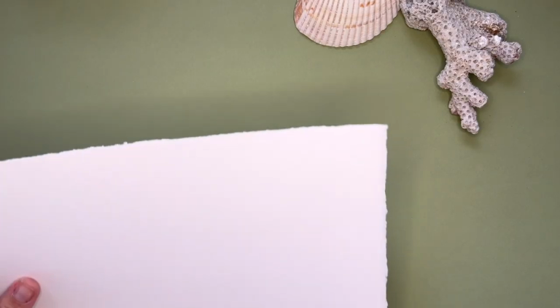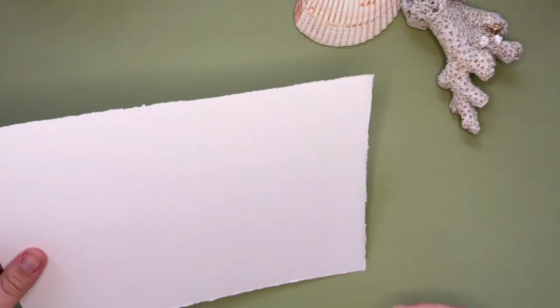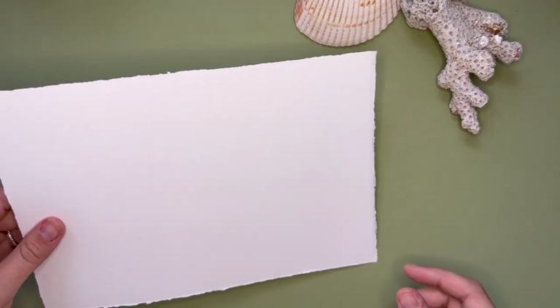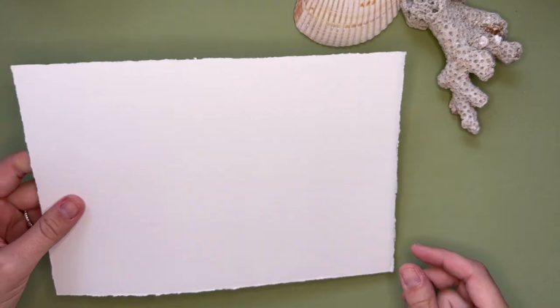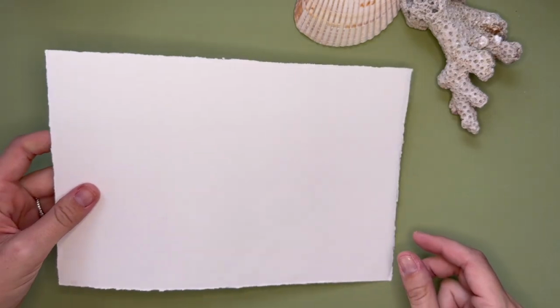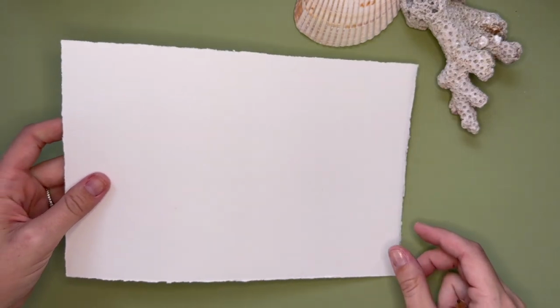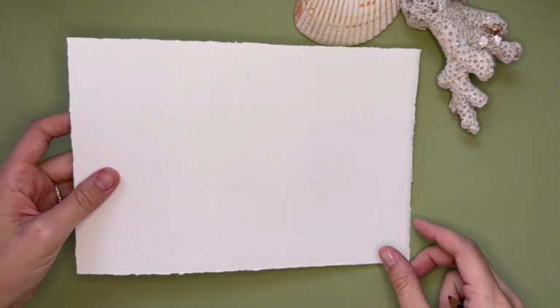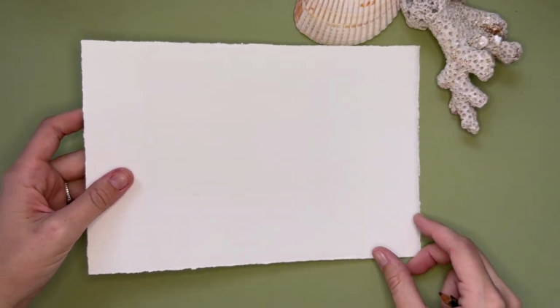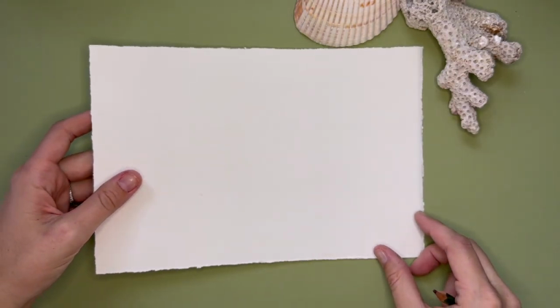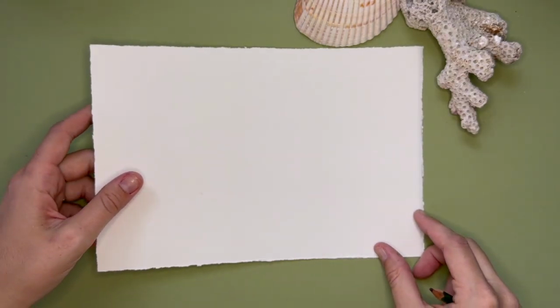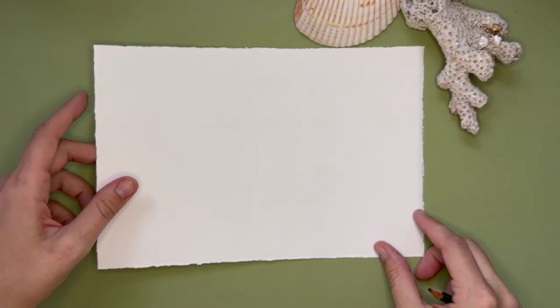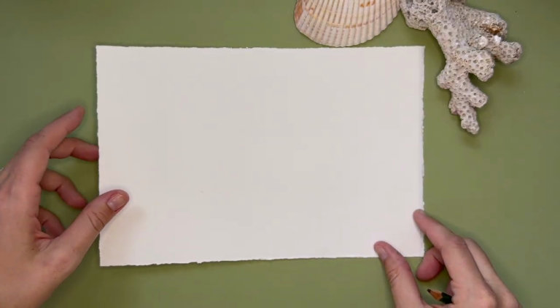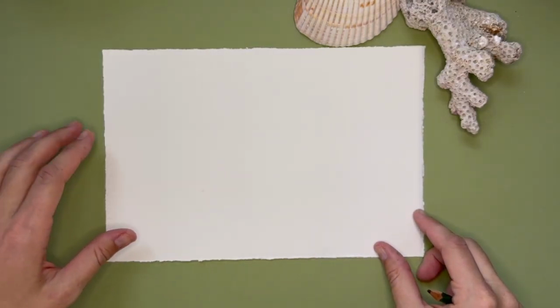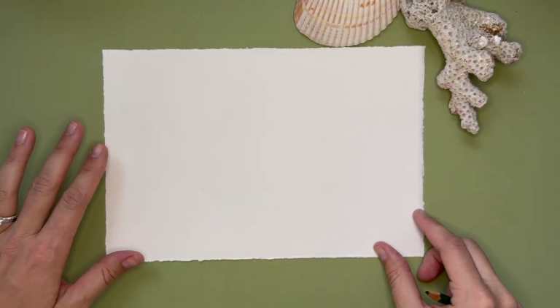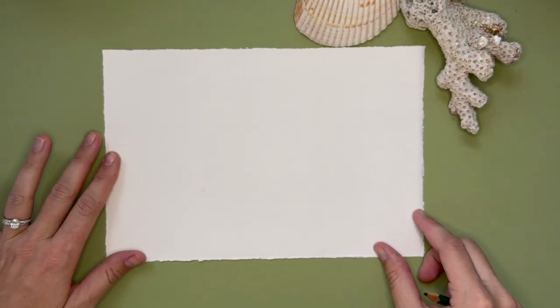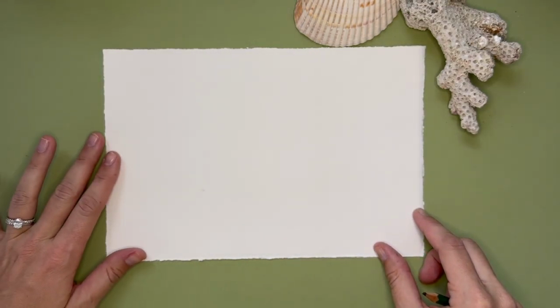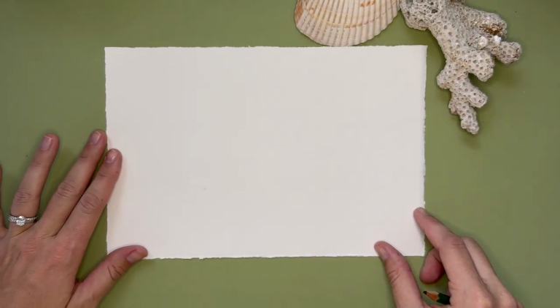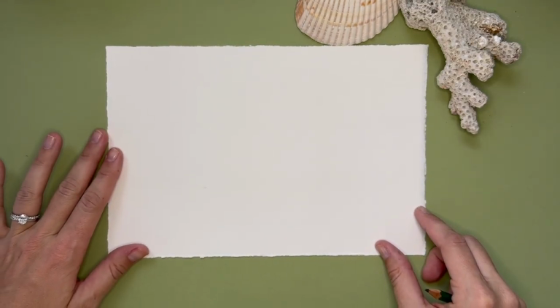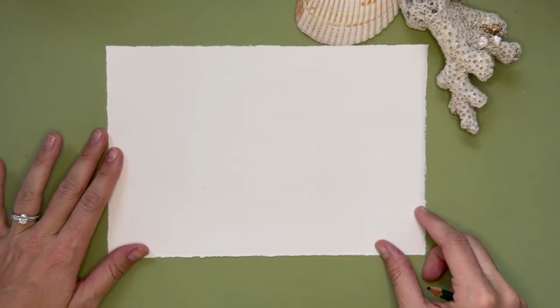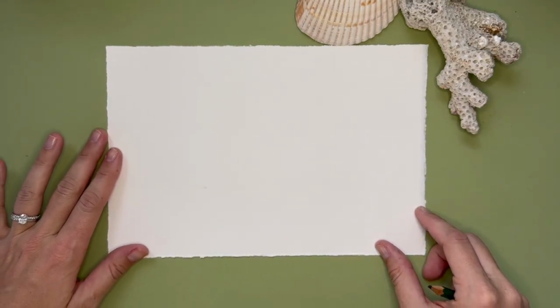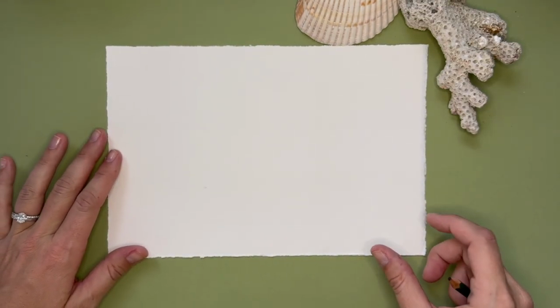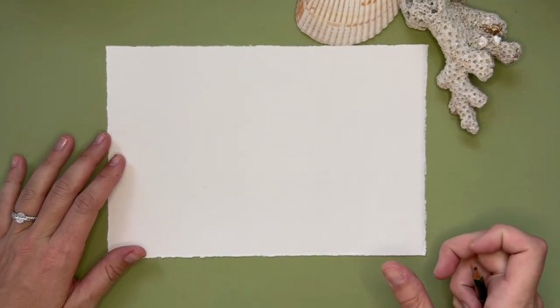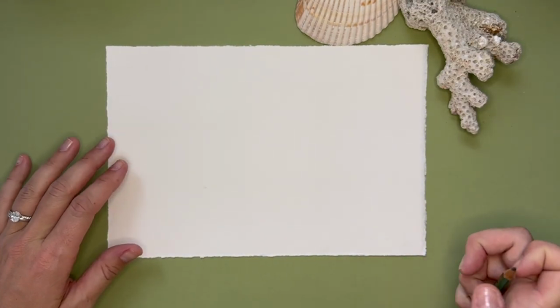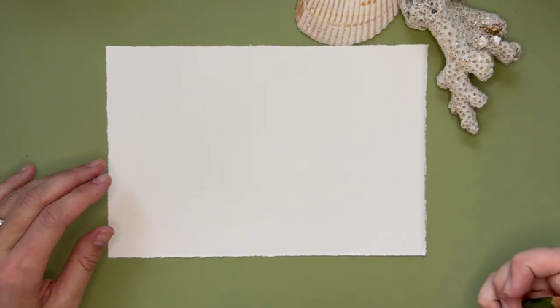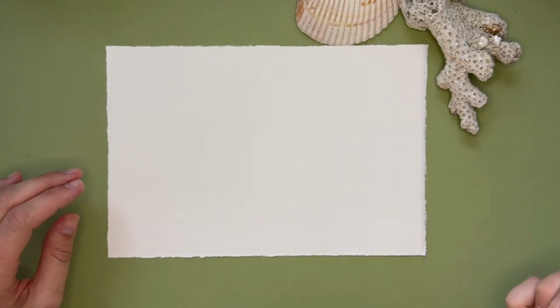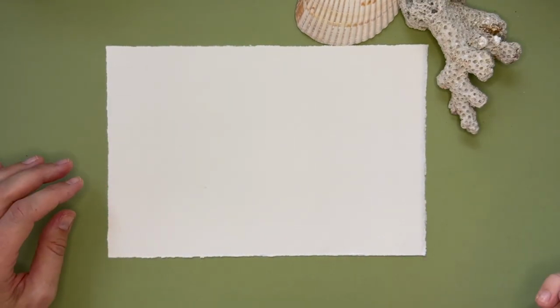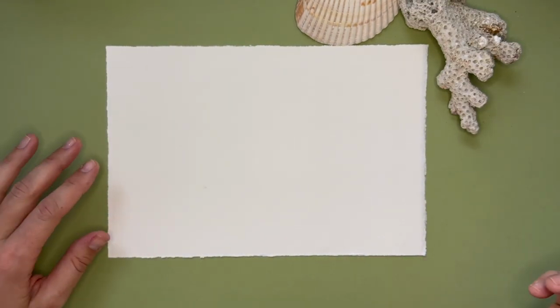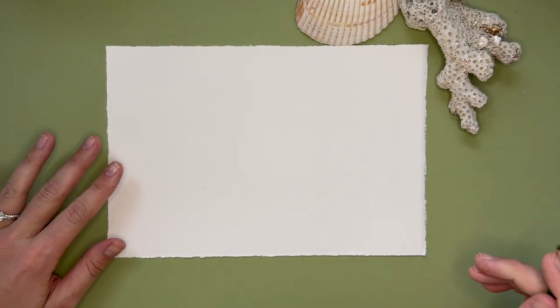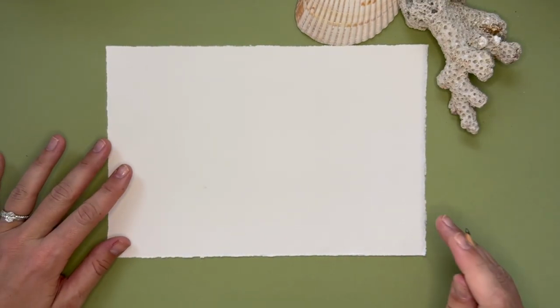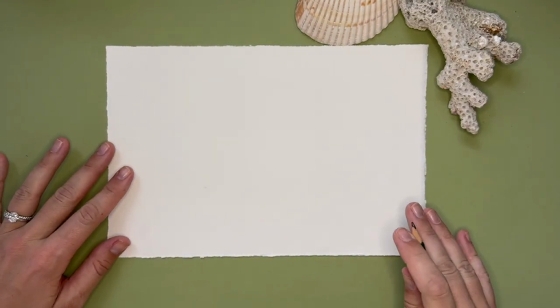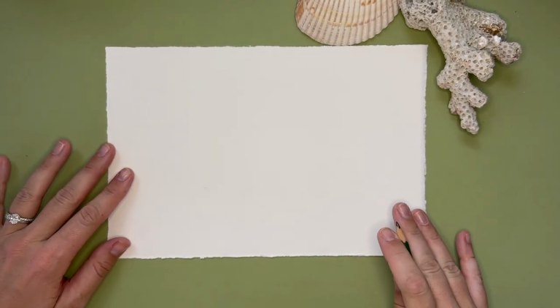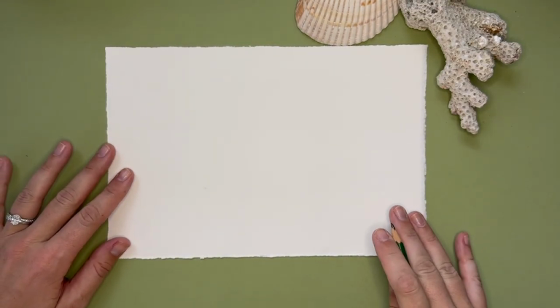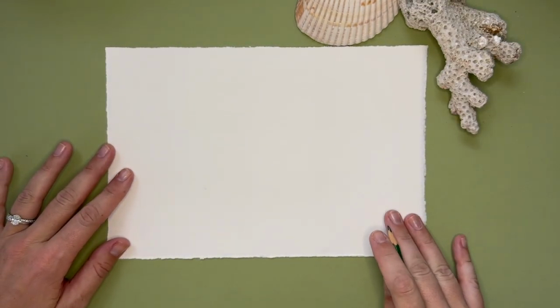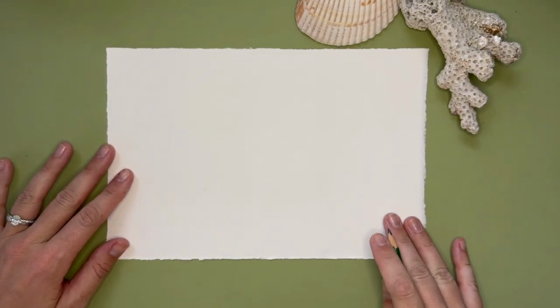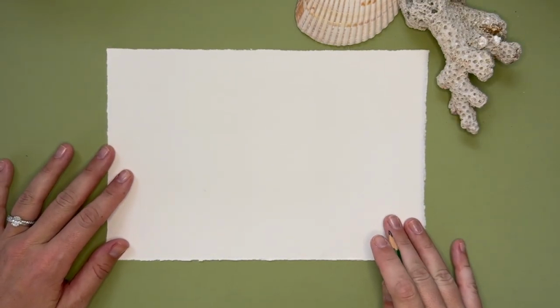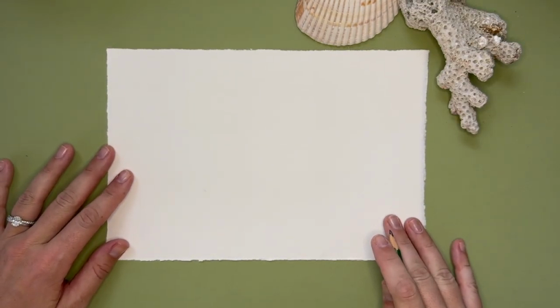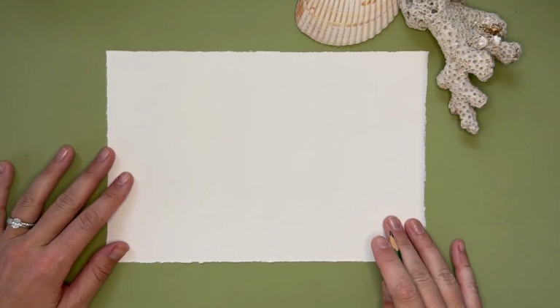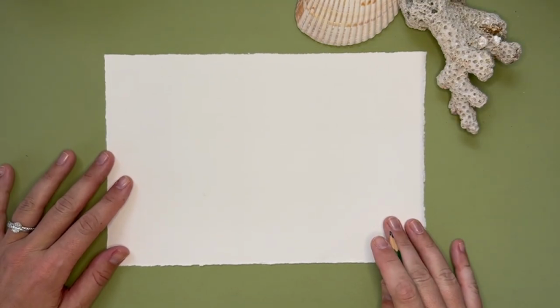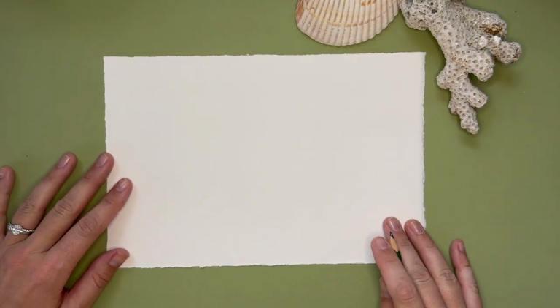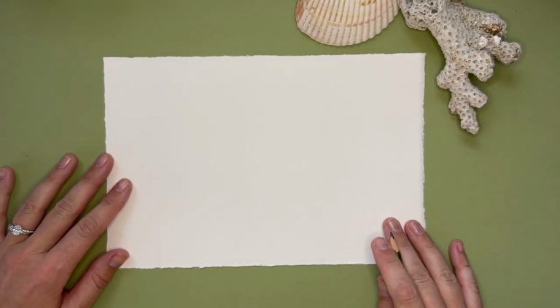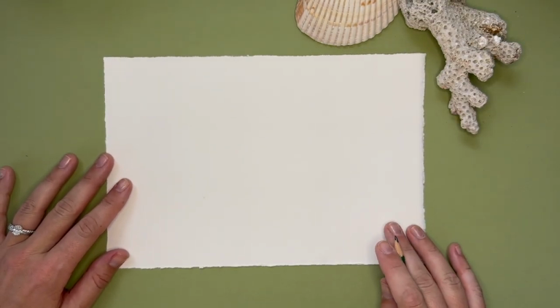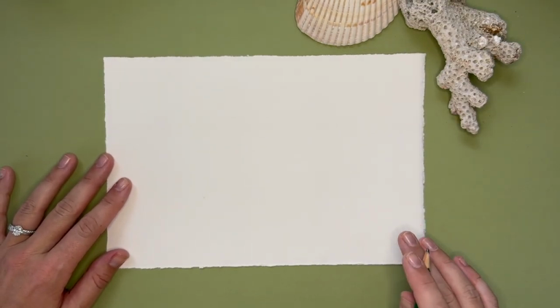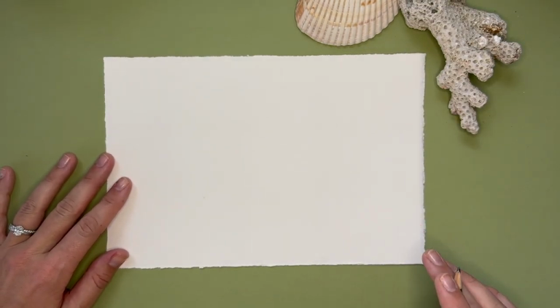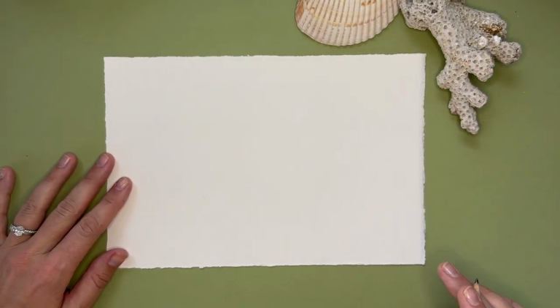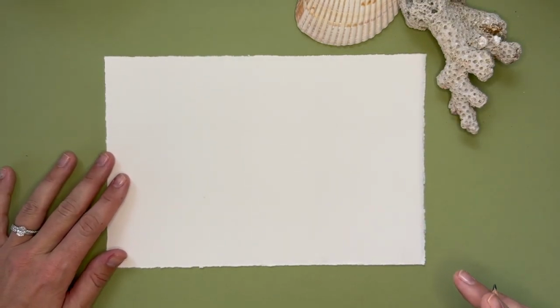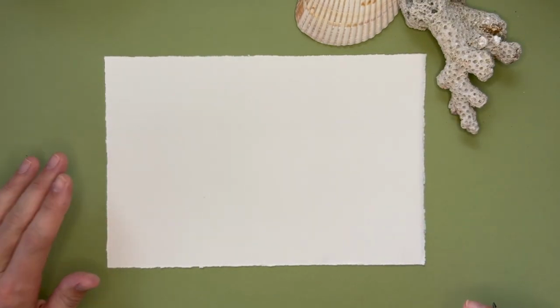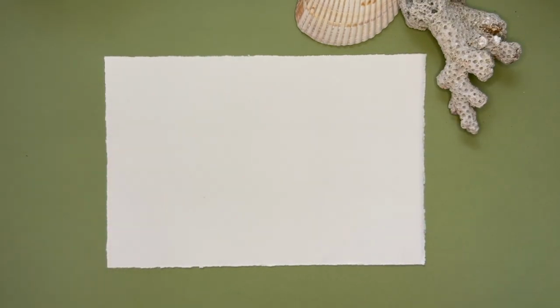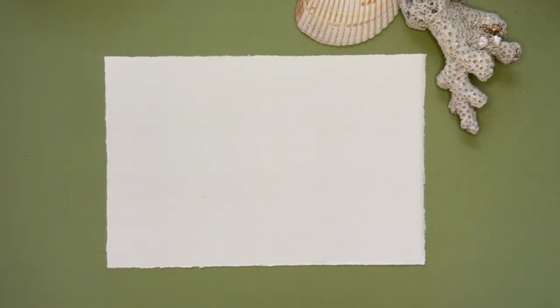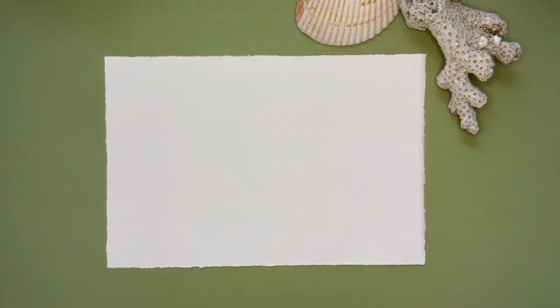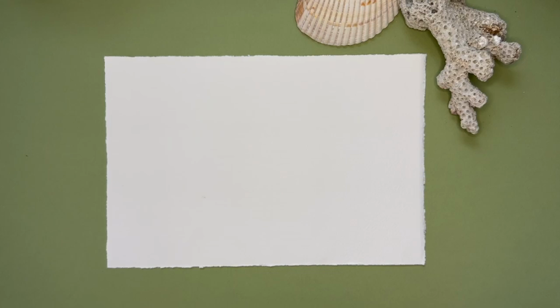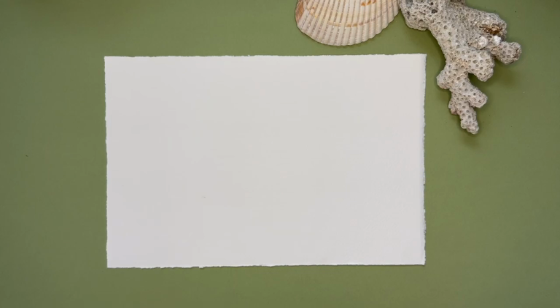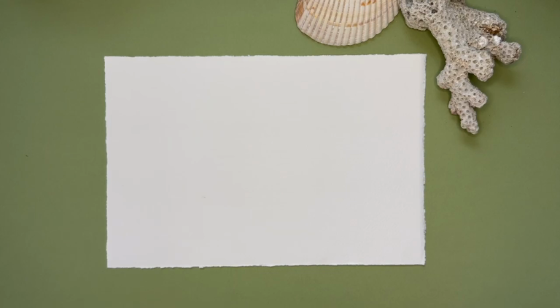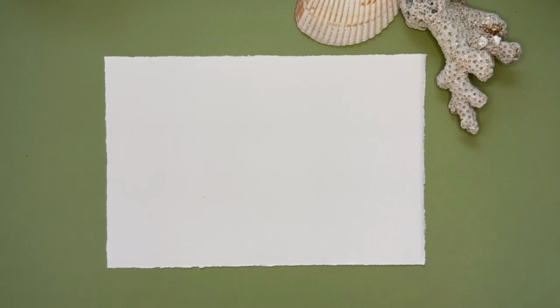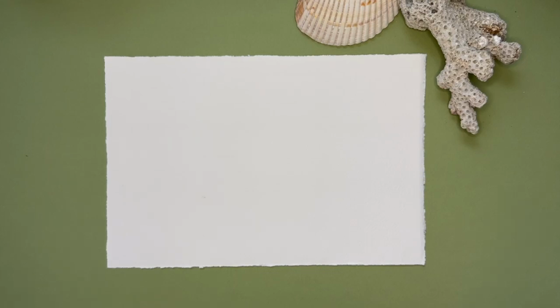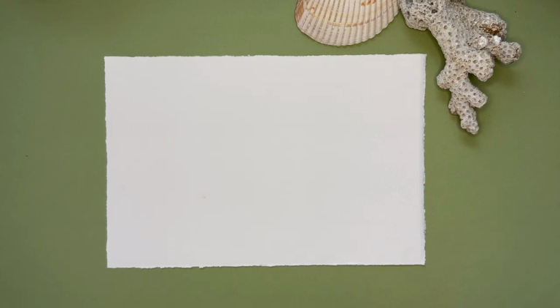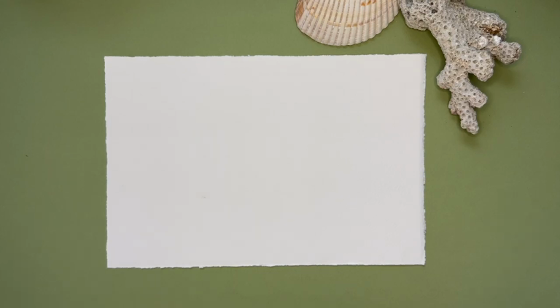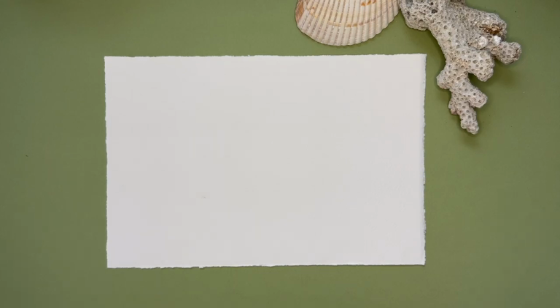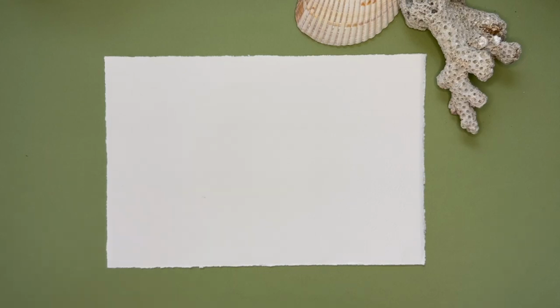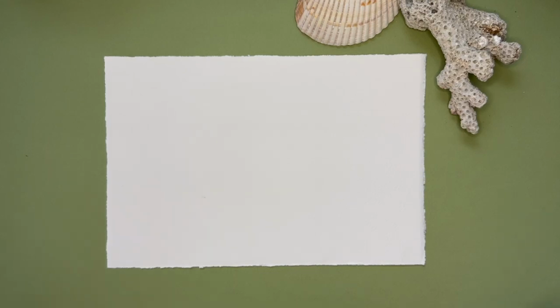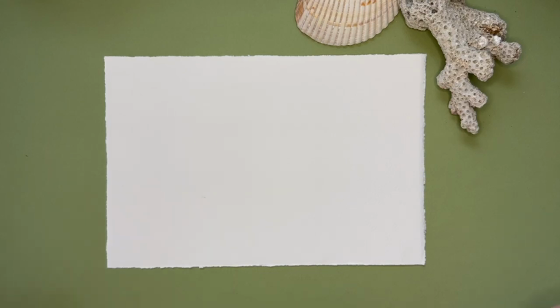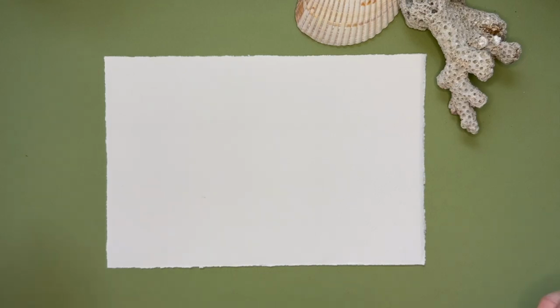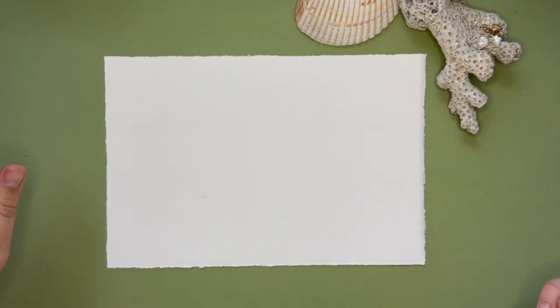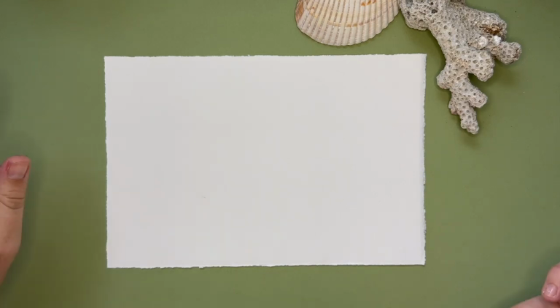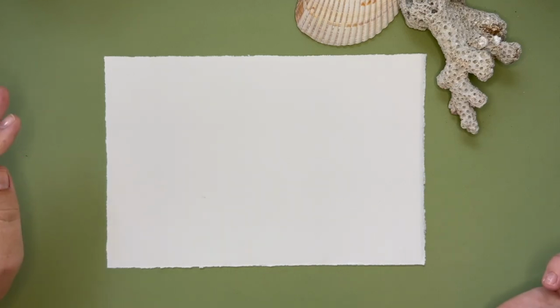Hi friends, I'm Lindsay with La Tori Studio and welcome to this watercolor tutorial where we are going to paint a nautilus shell.